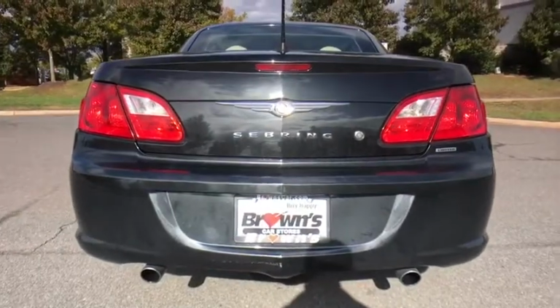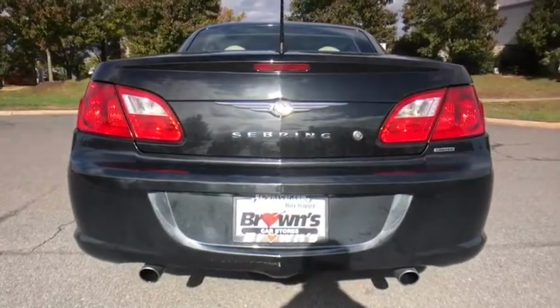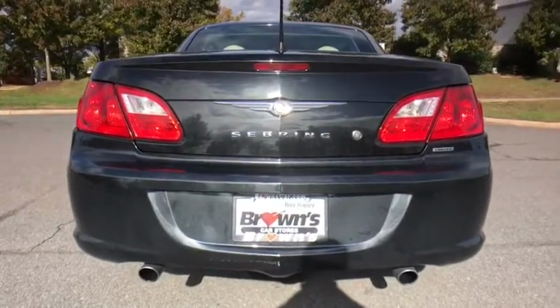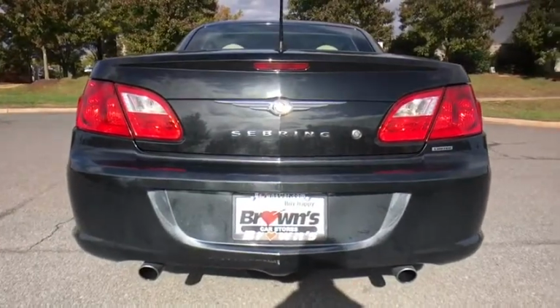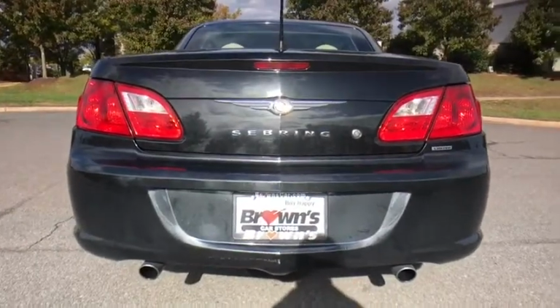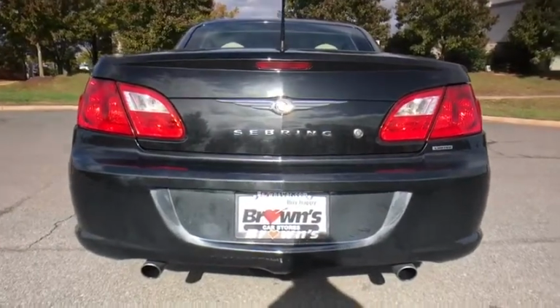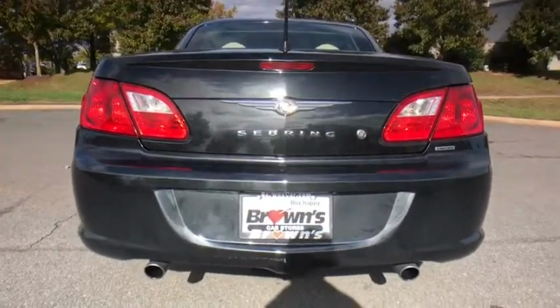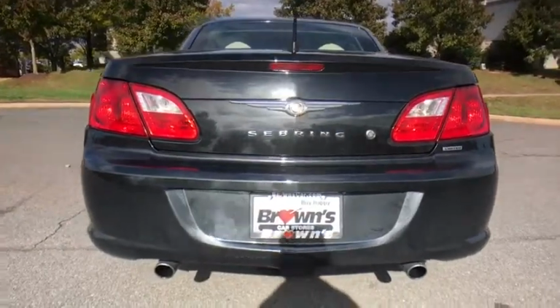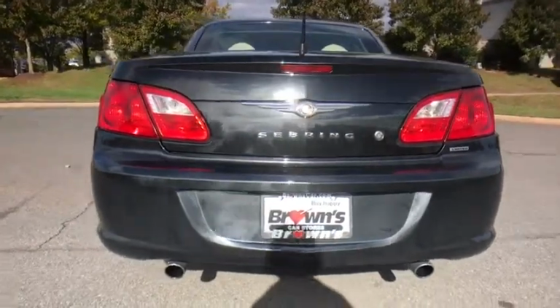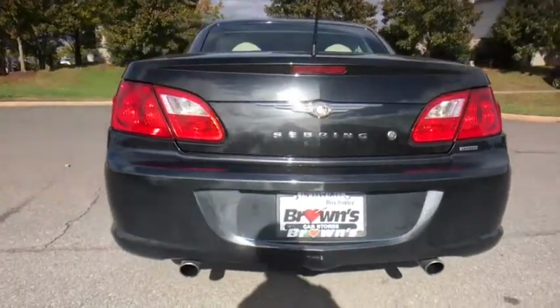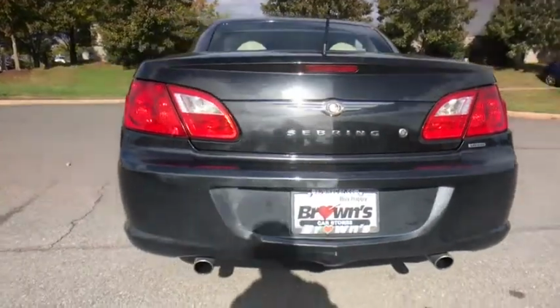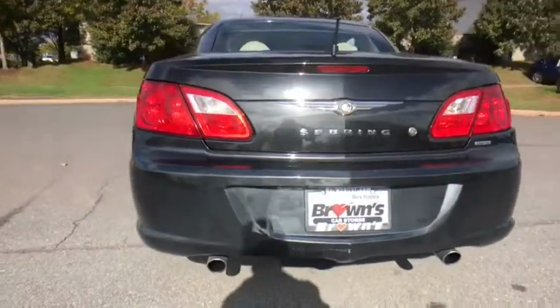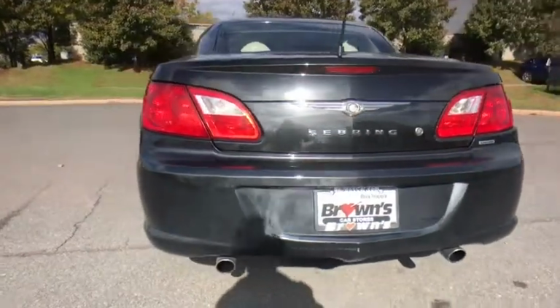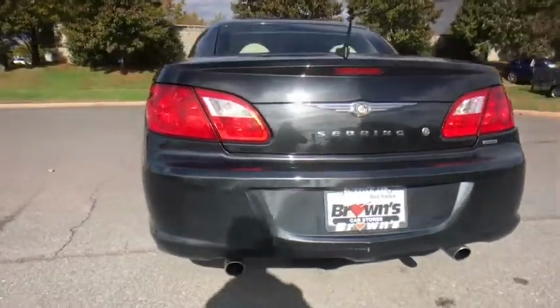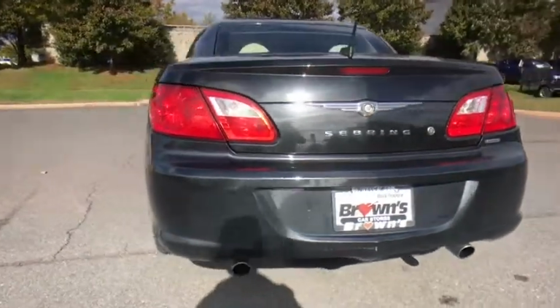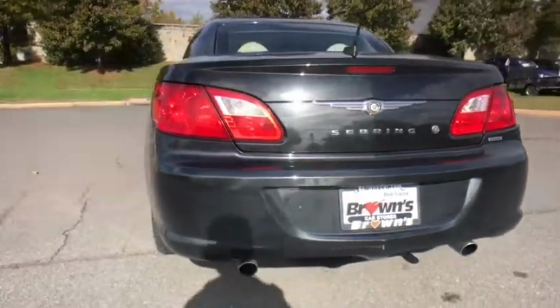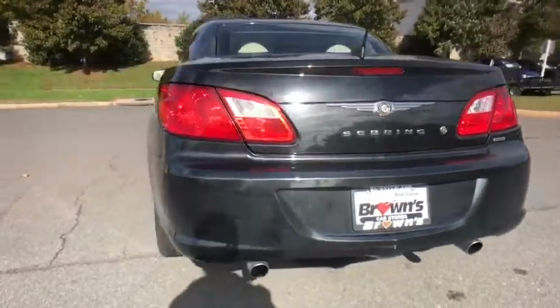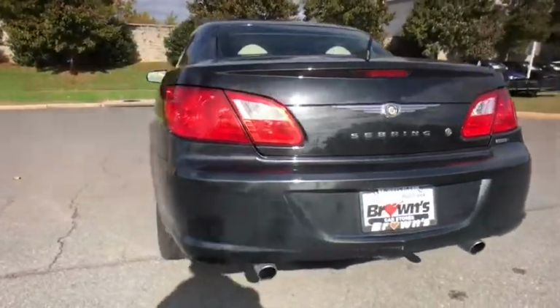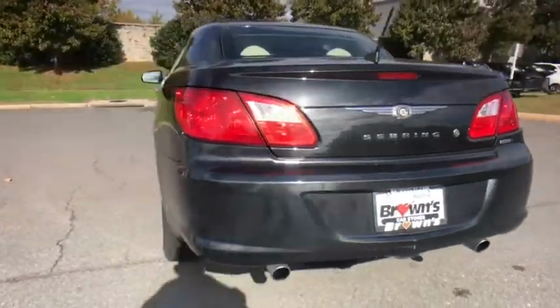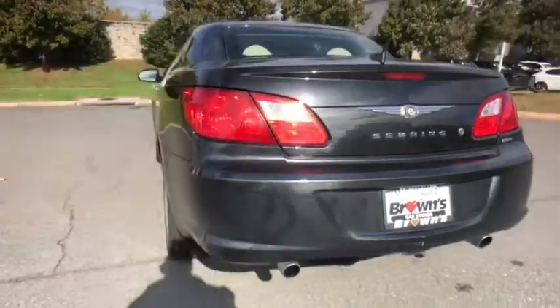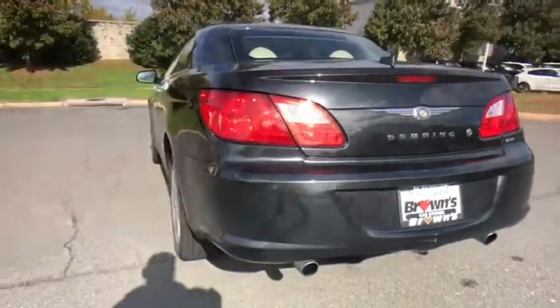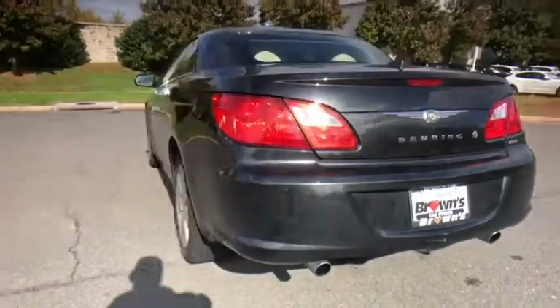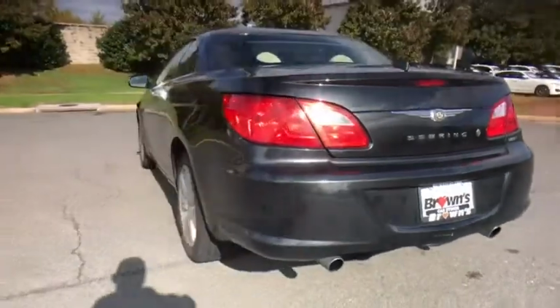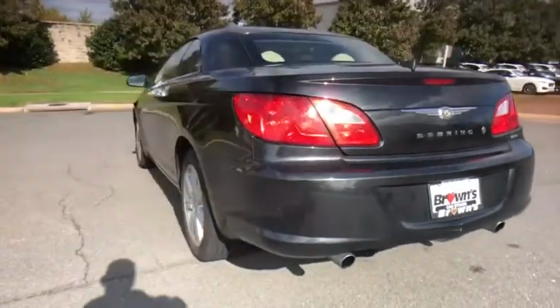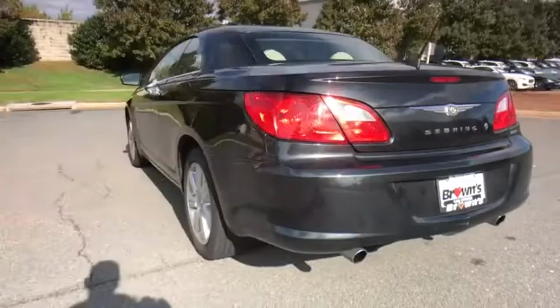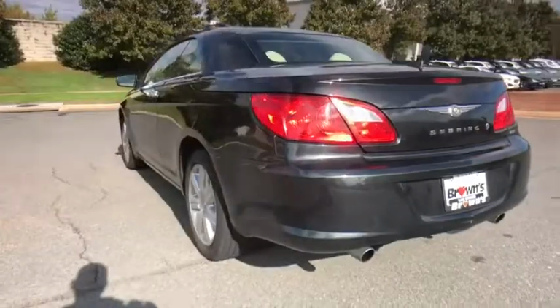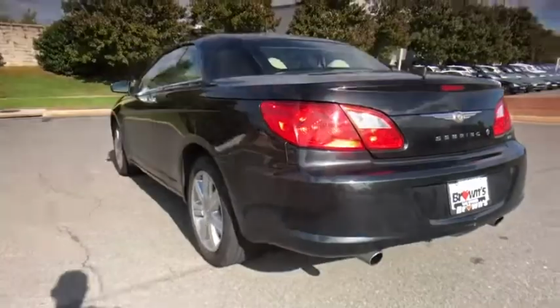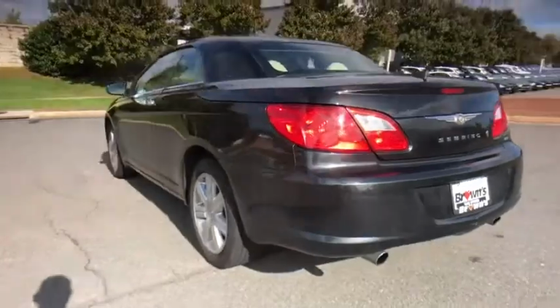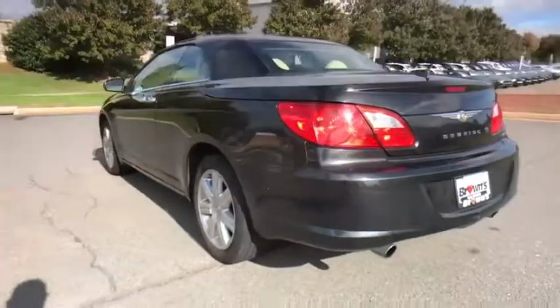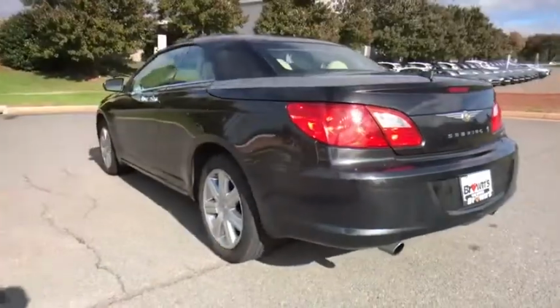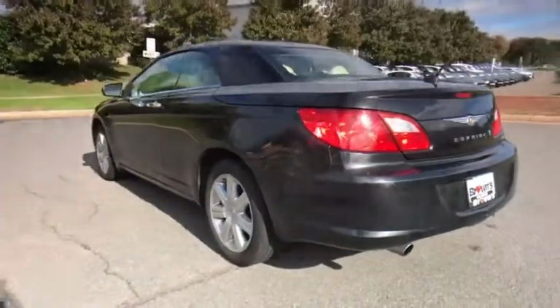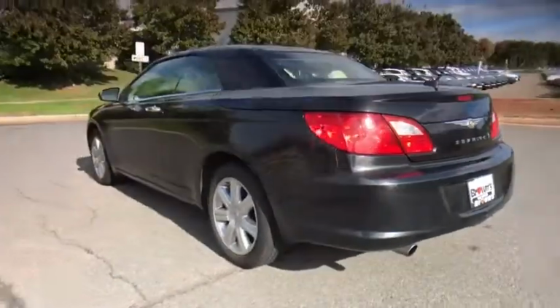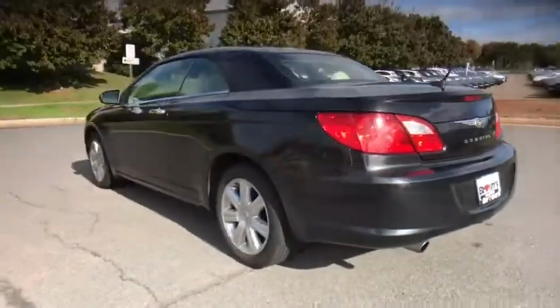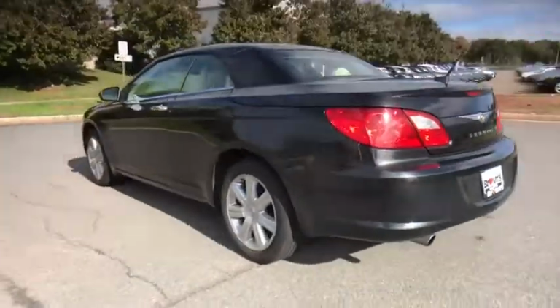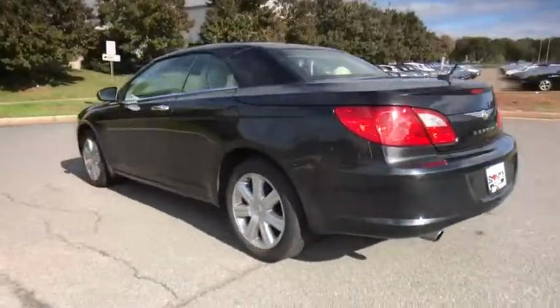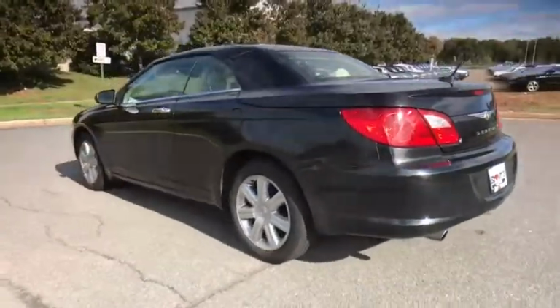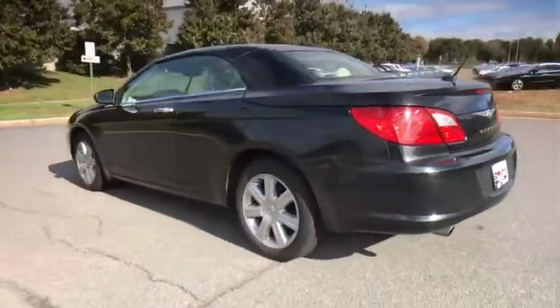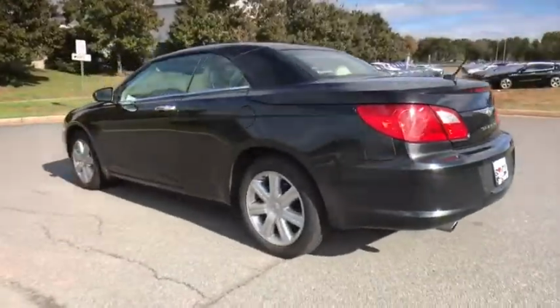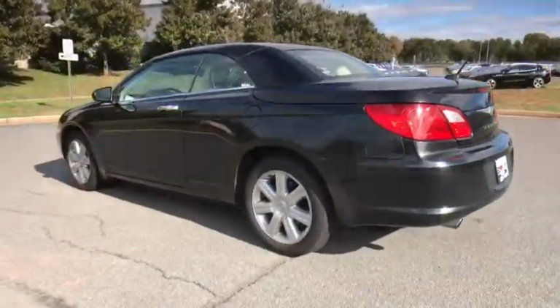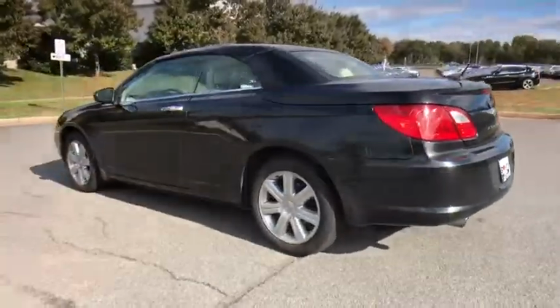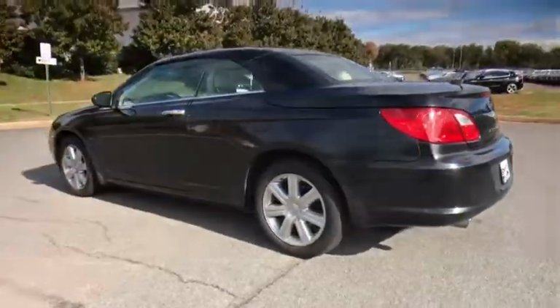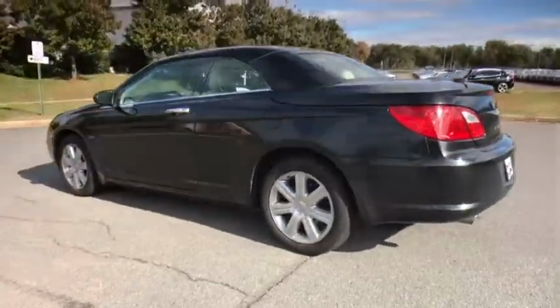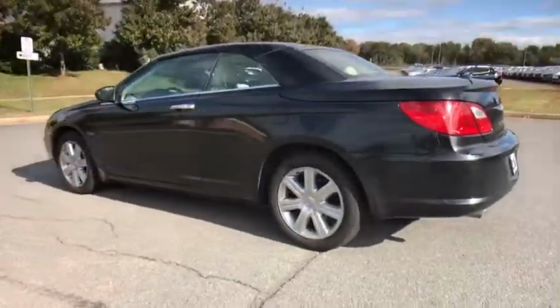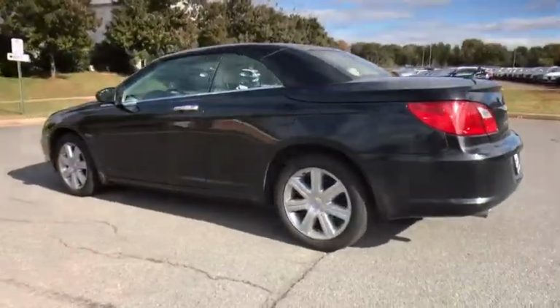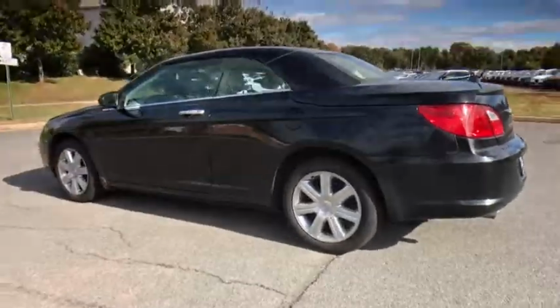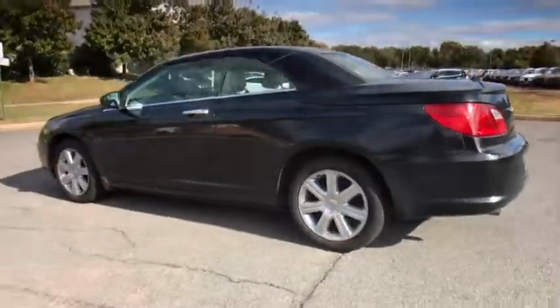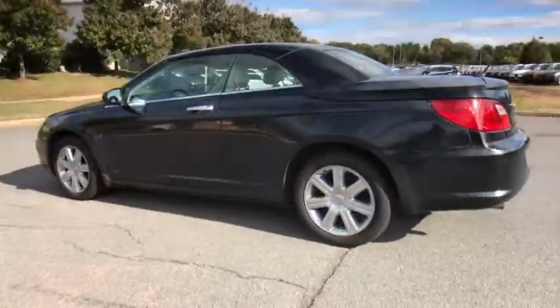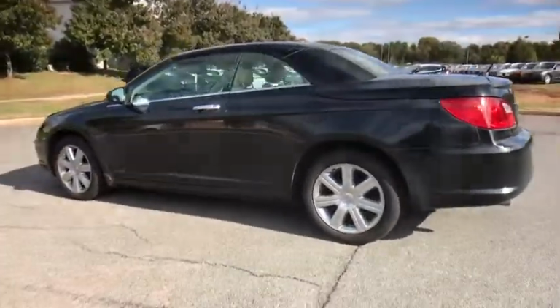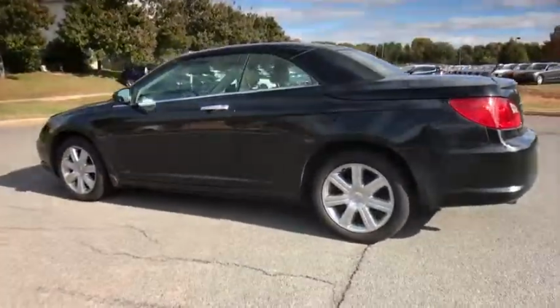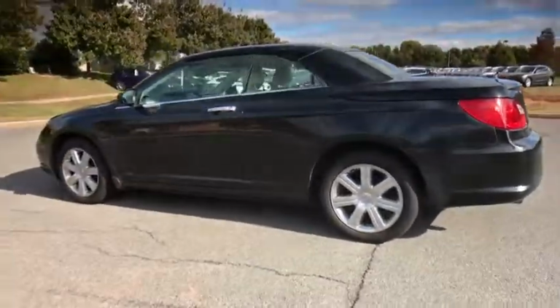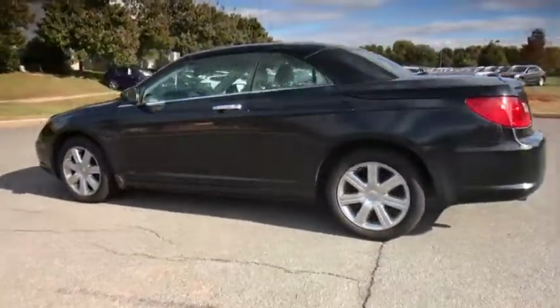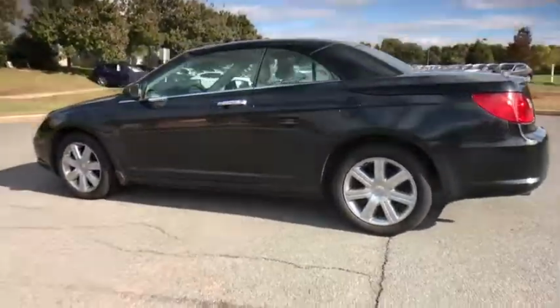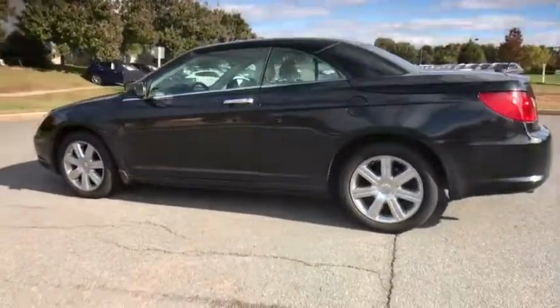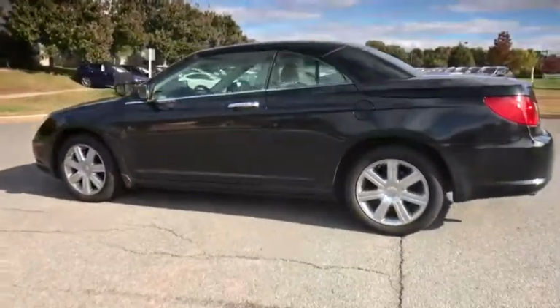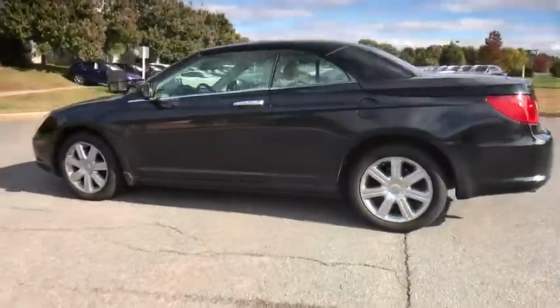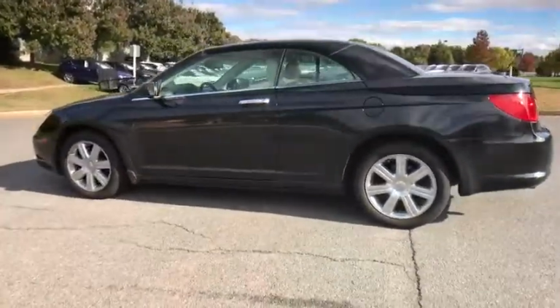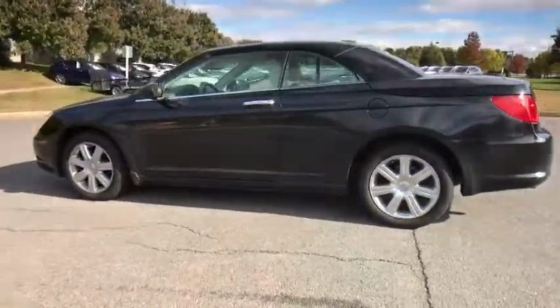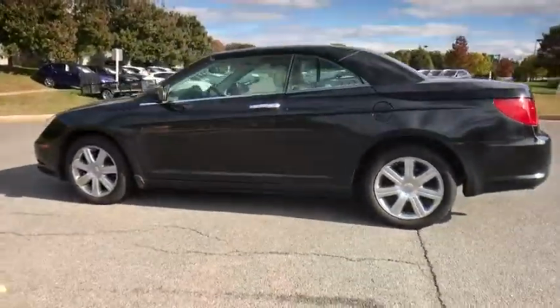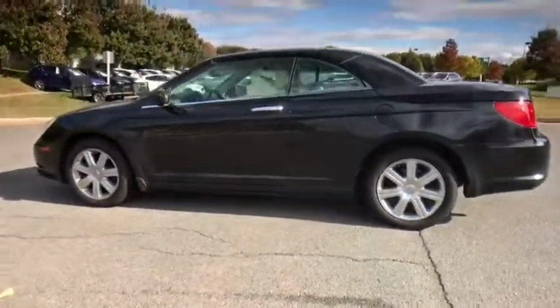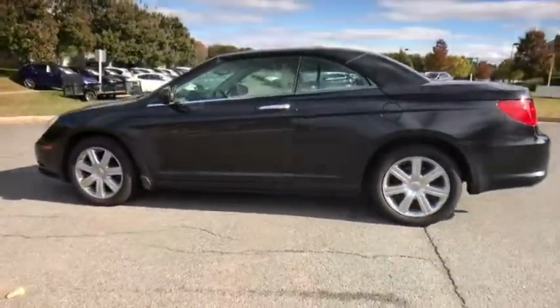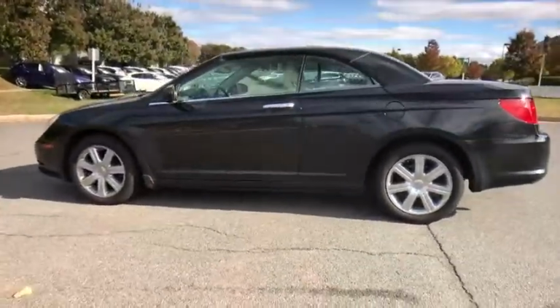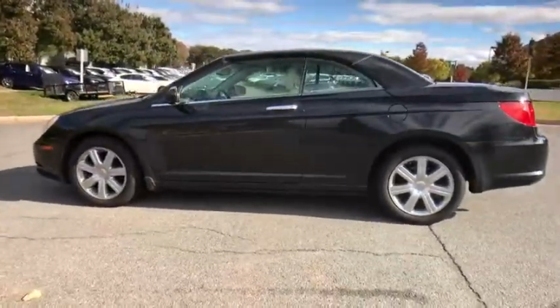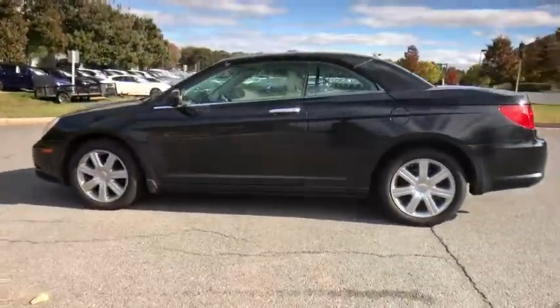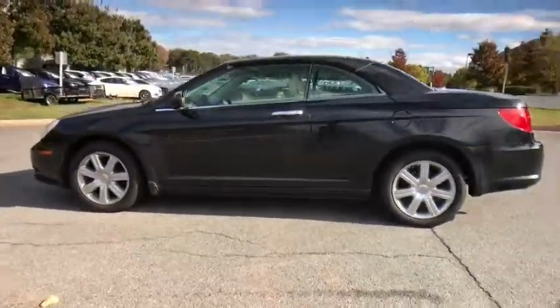This vehicle has less than 50,000 miles. Wouldn't you look great in this vehicle? Stop in today and see for yourself.